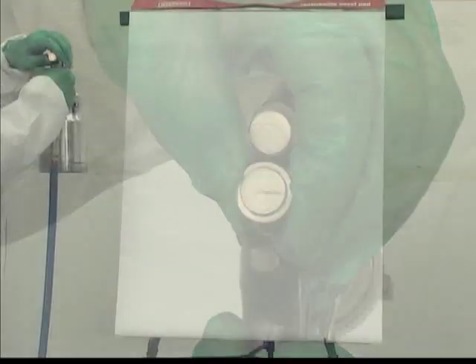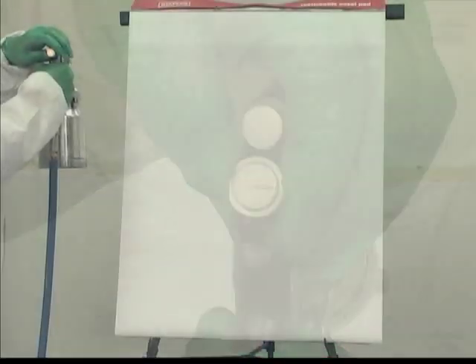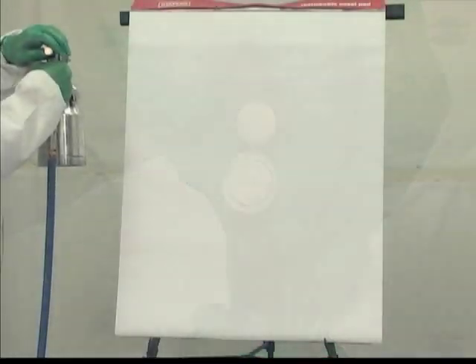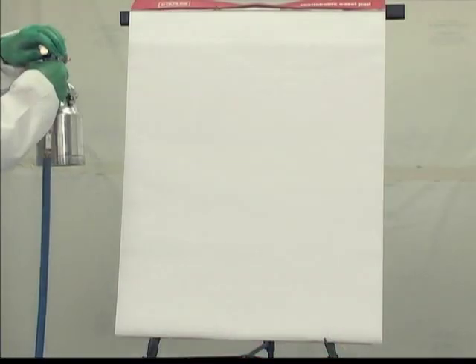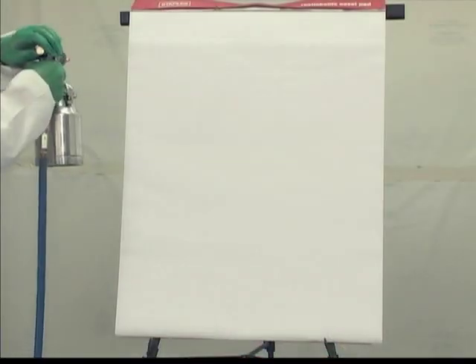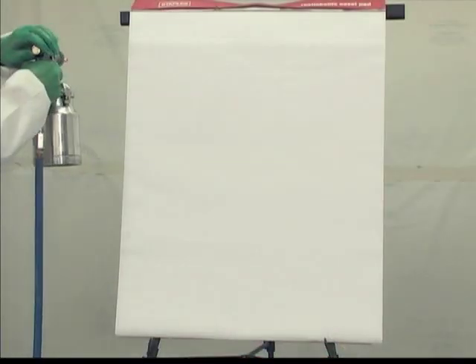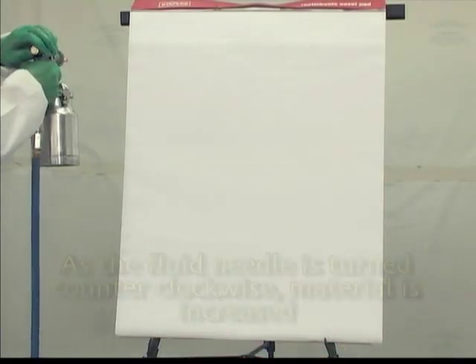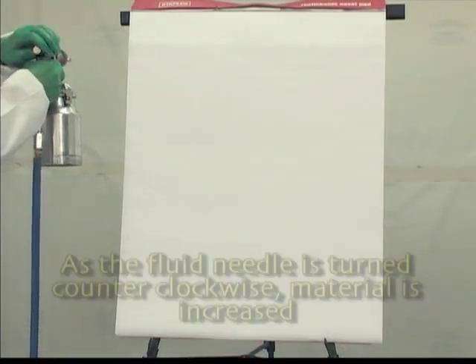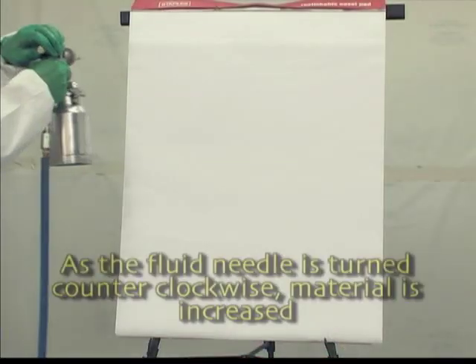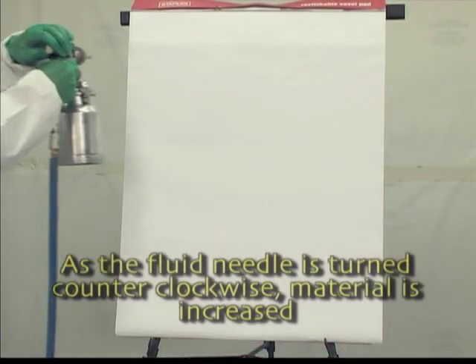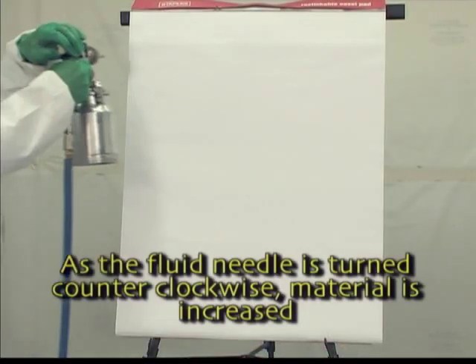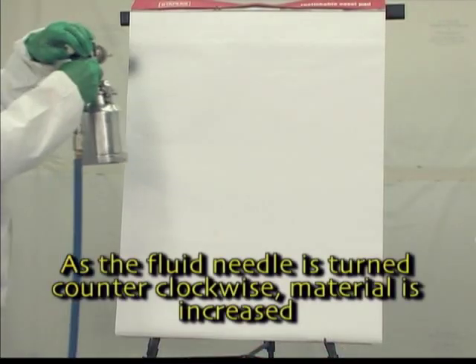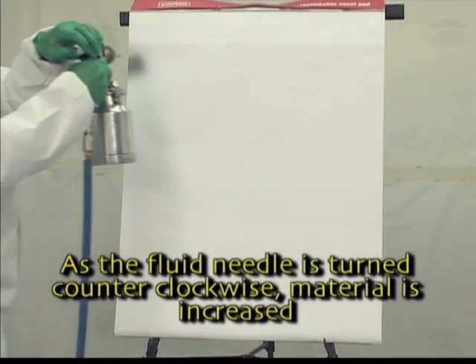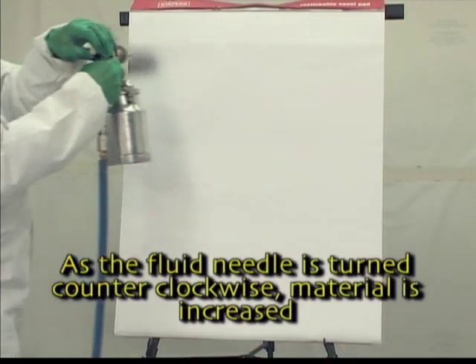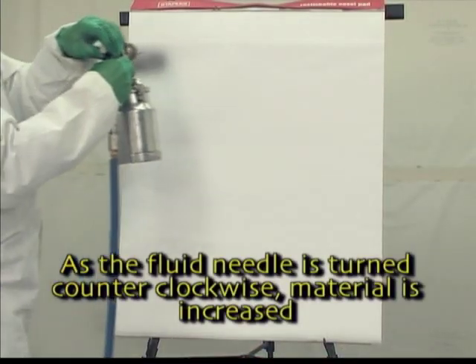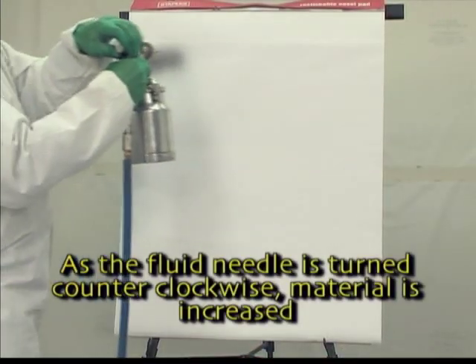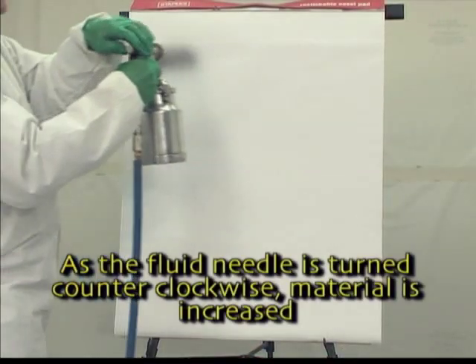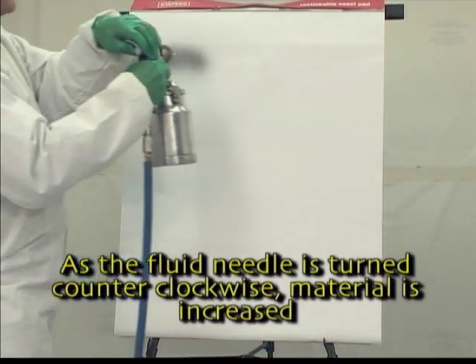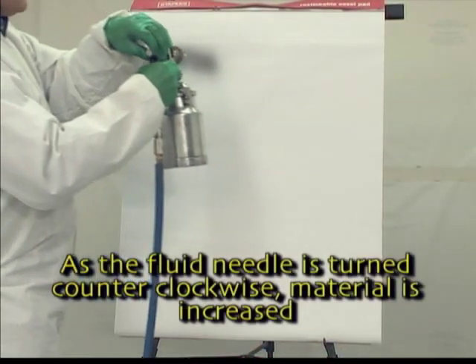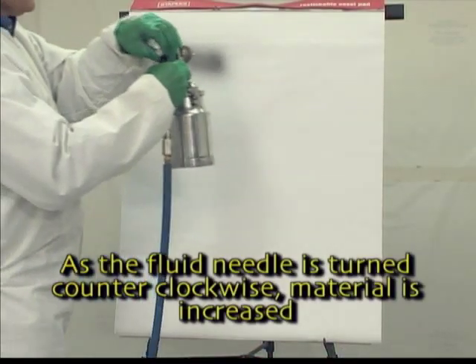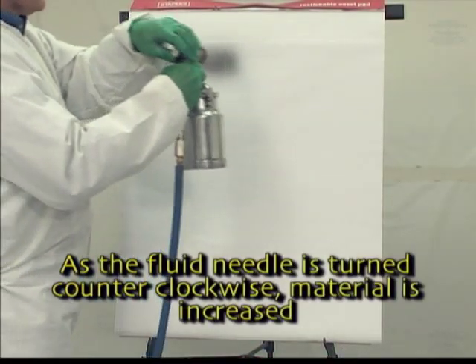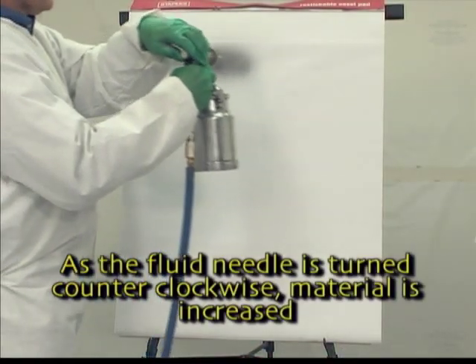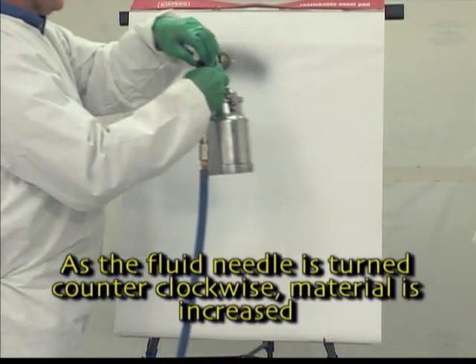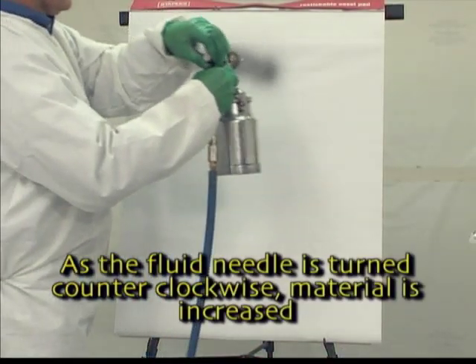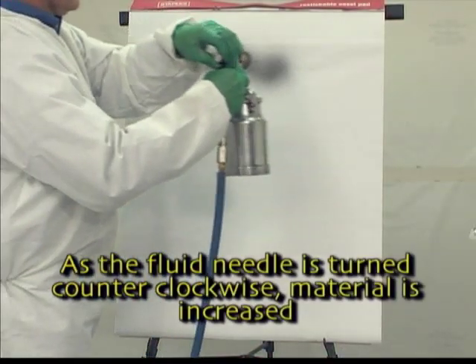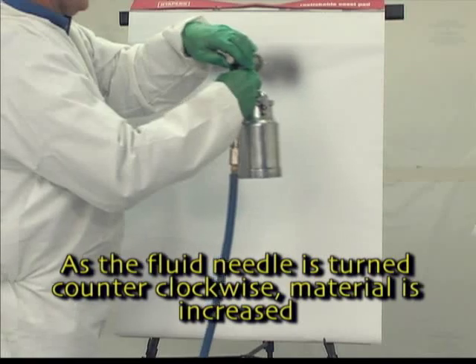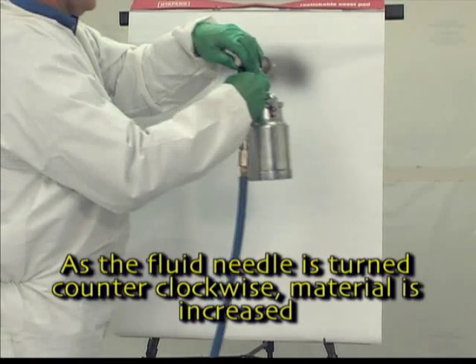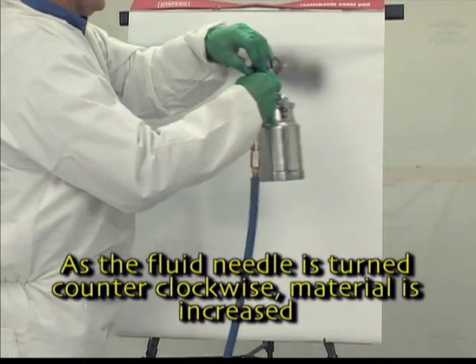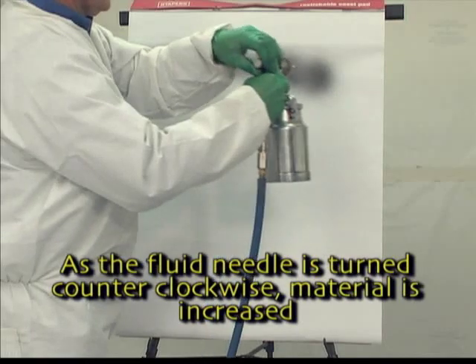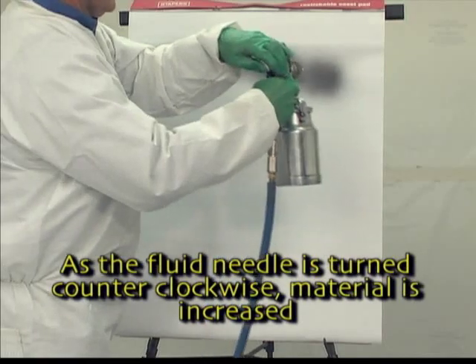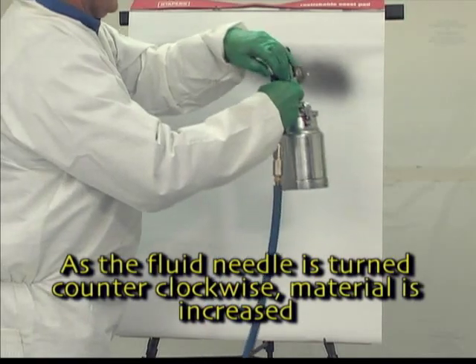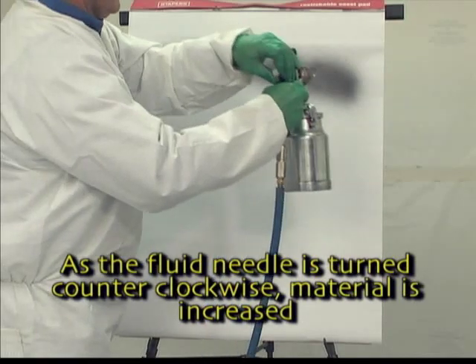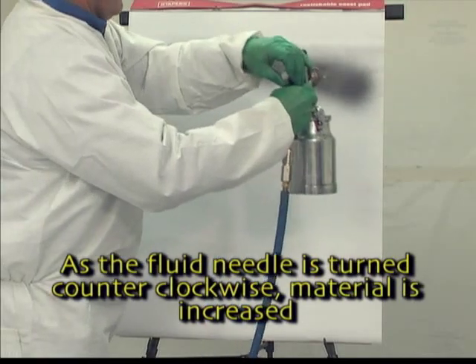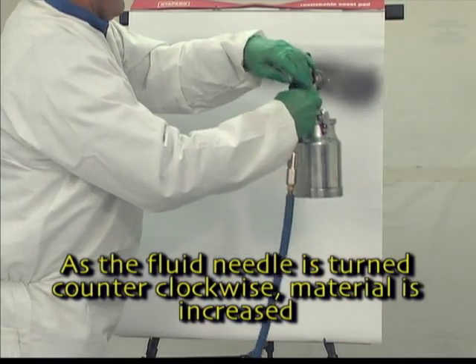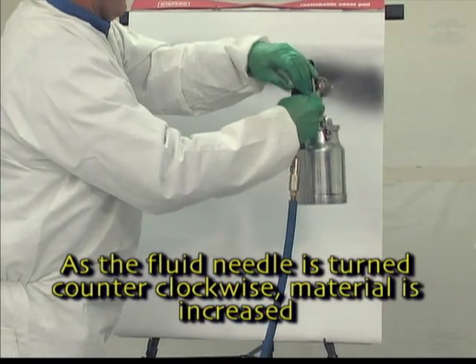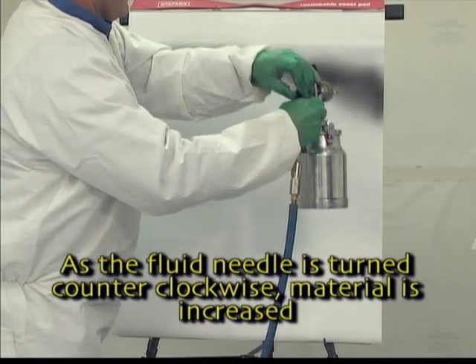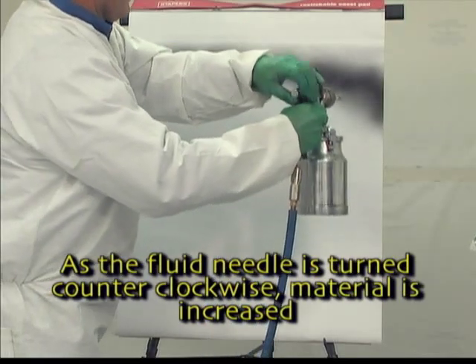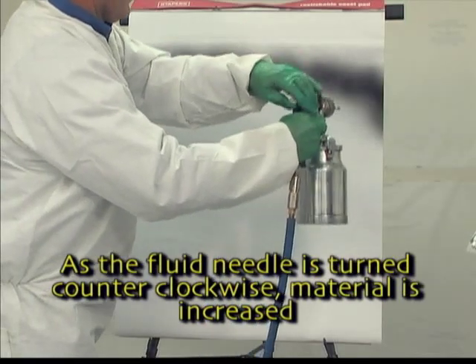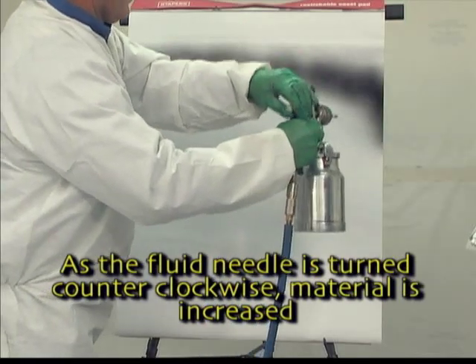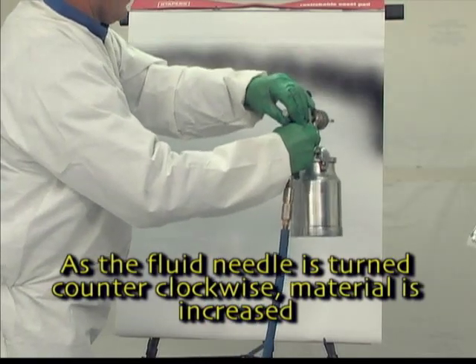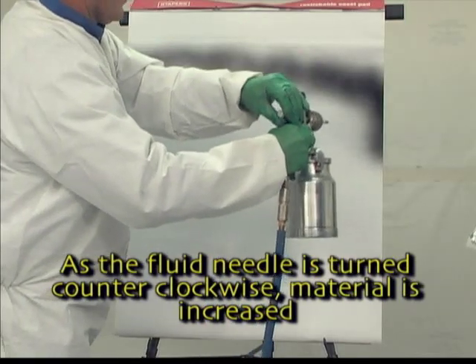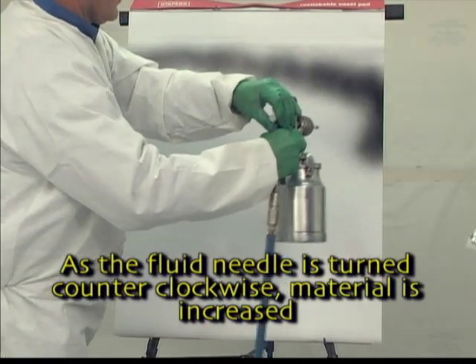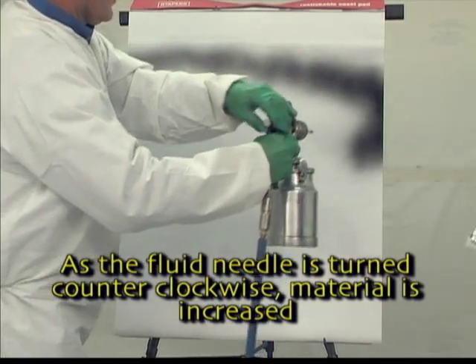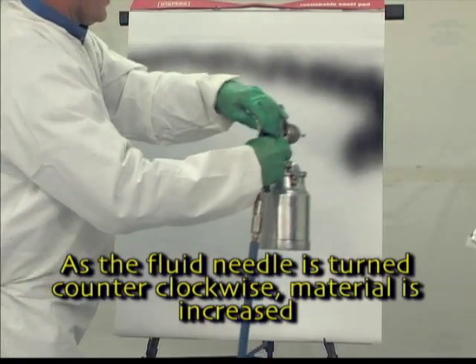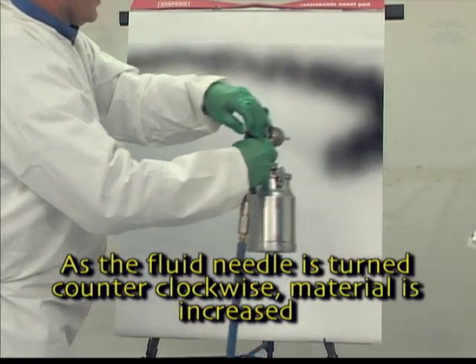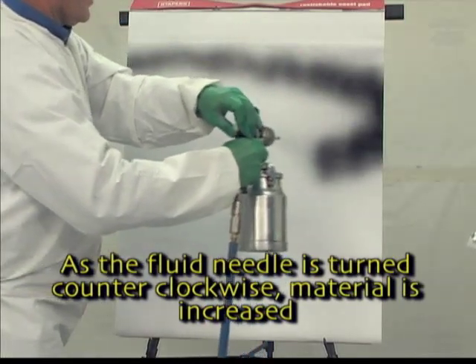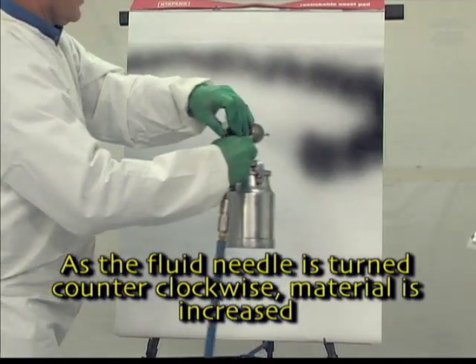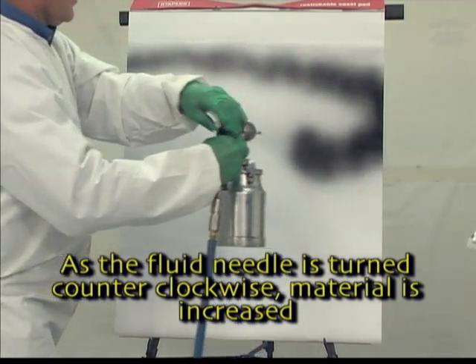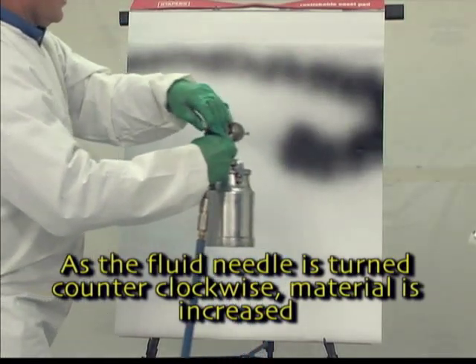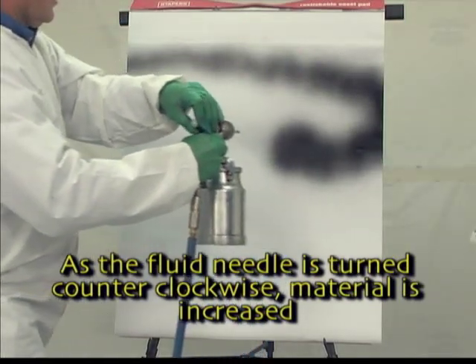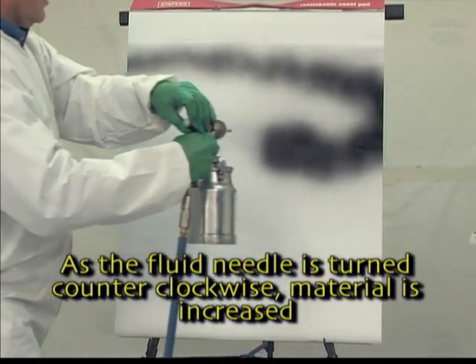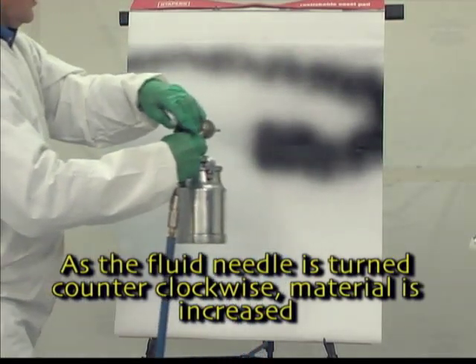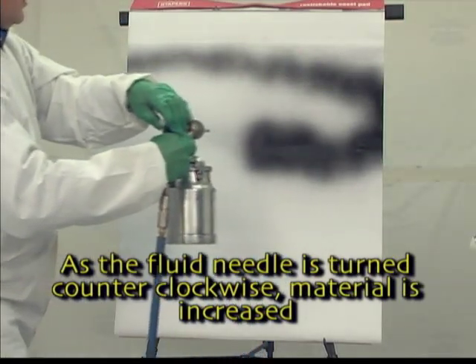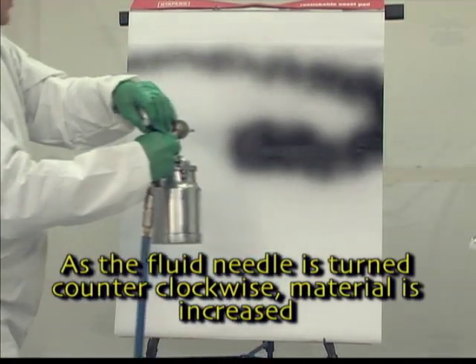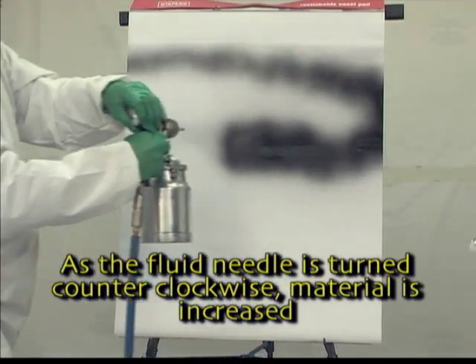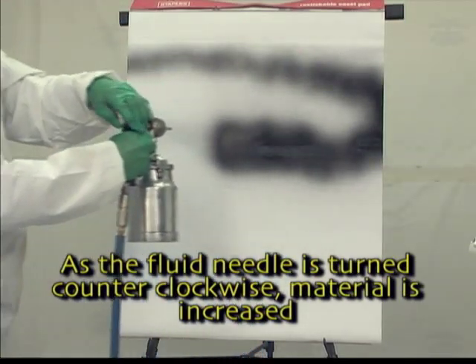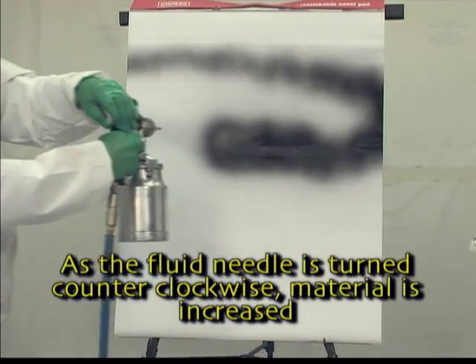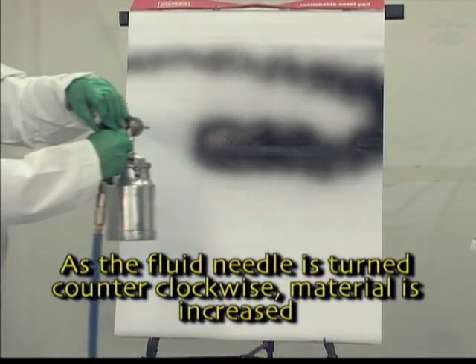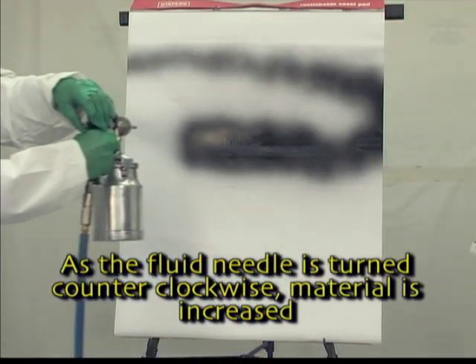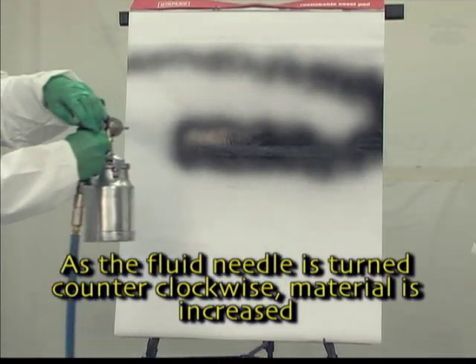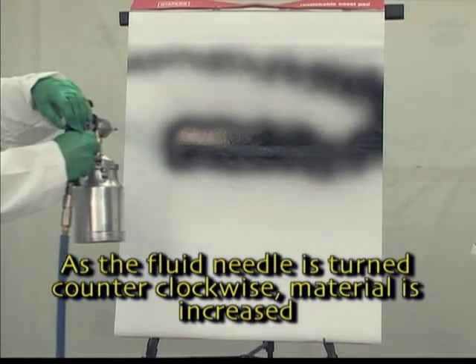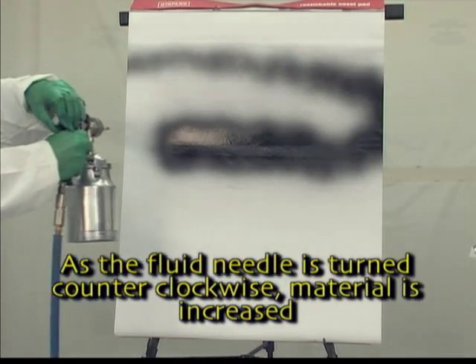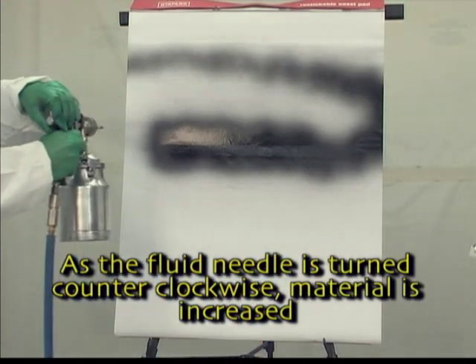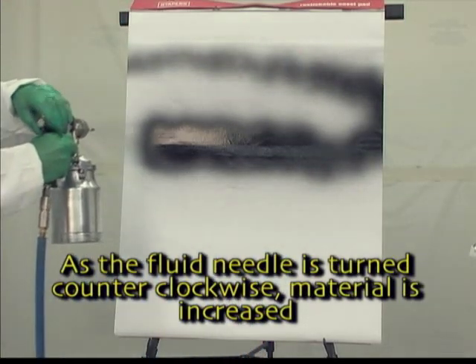As the fluid needle adjustment knob is turned counter-clockwise, the amount of material leaving the gun is increased.